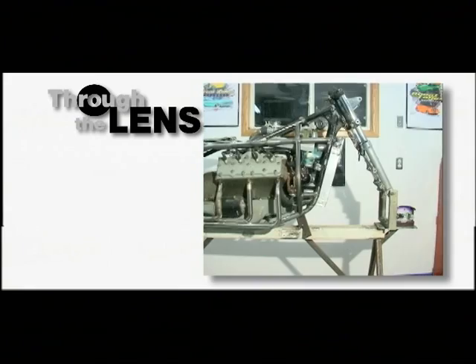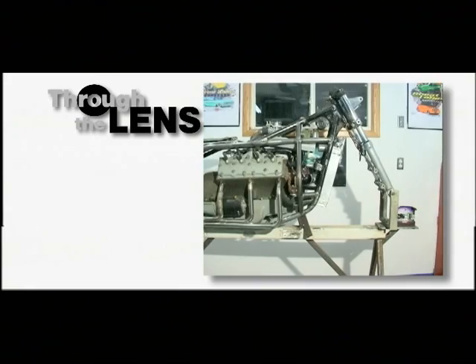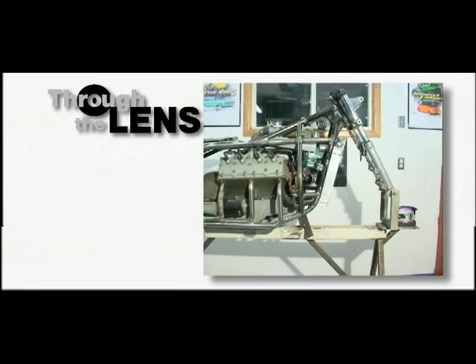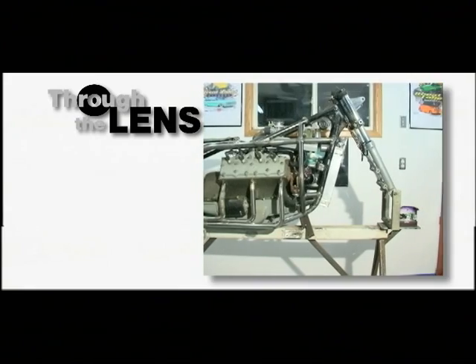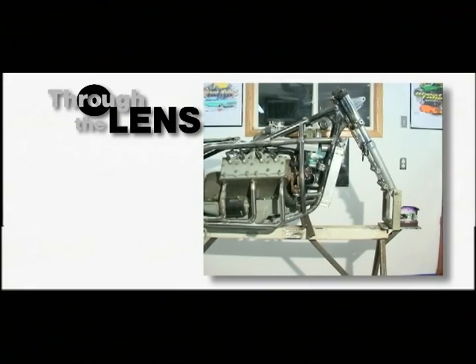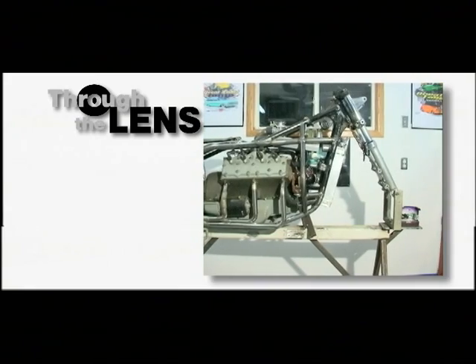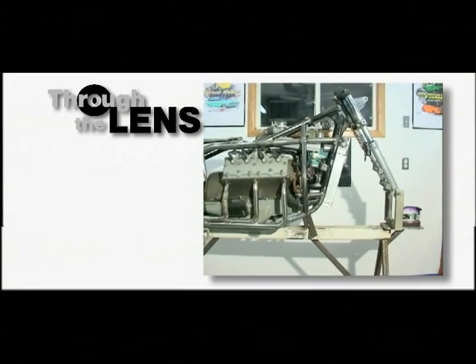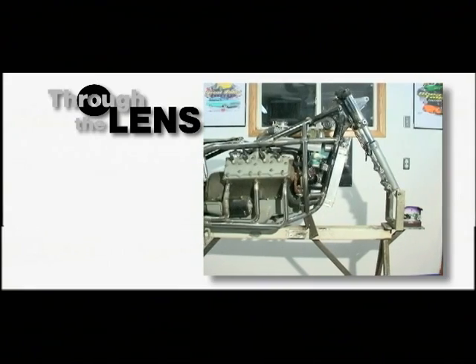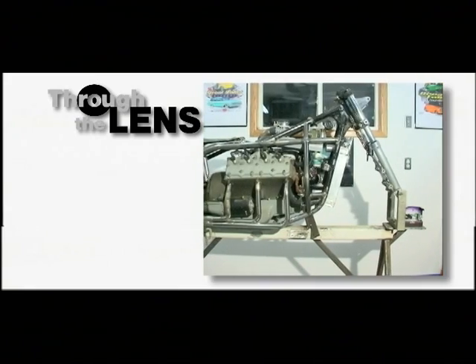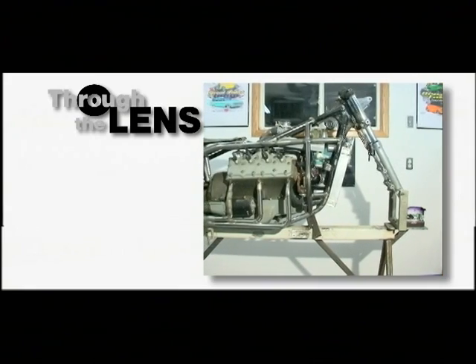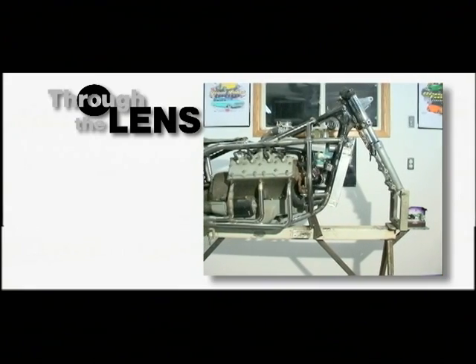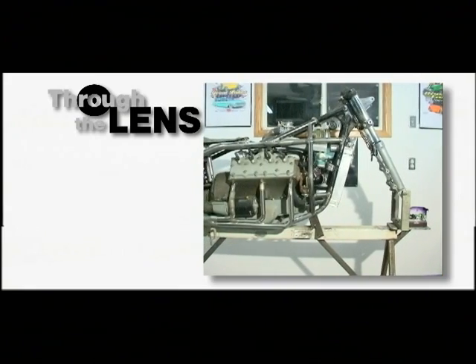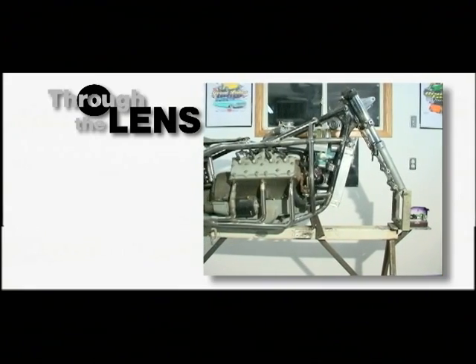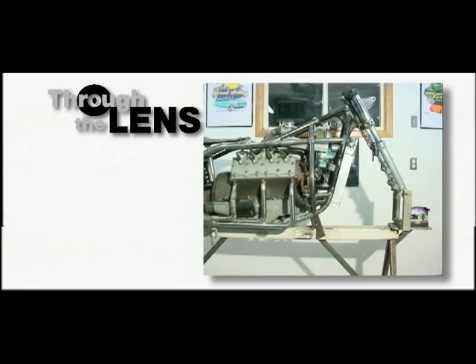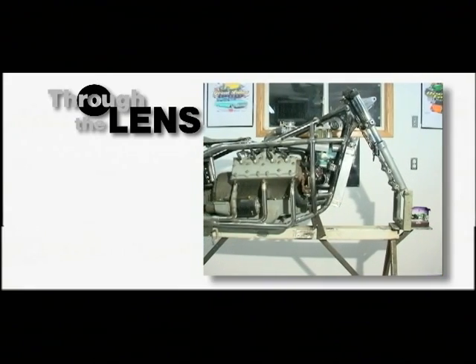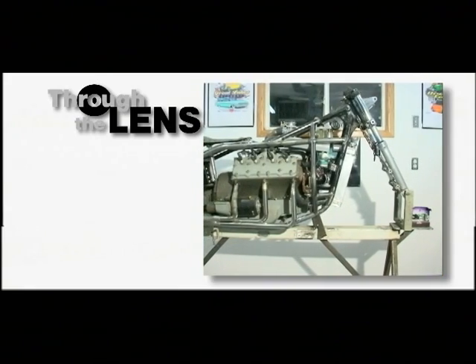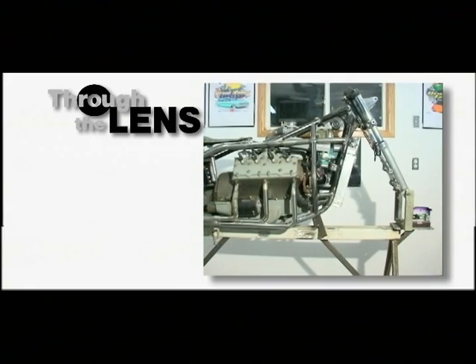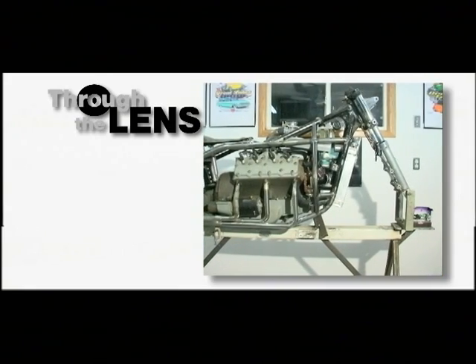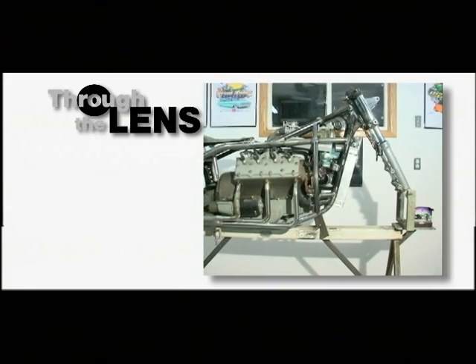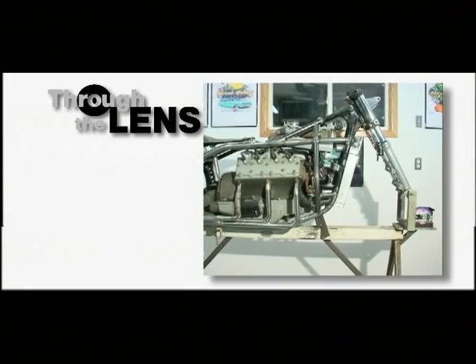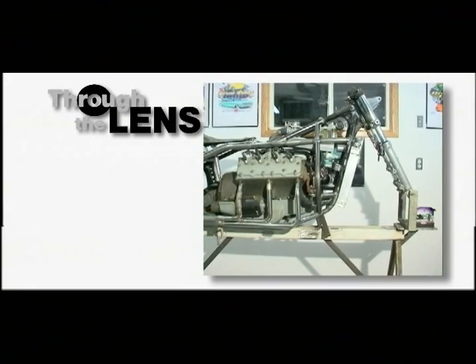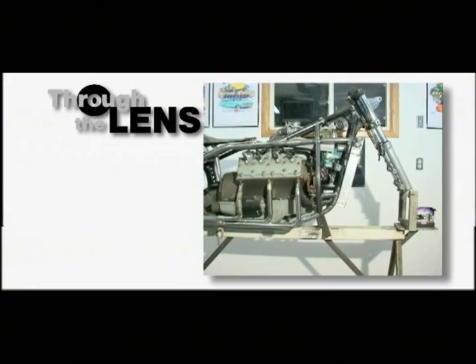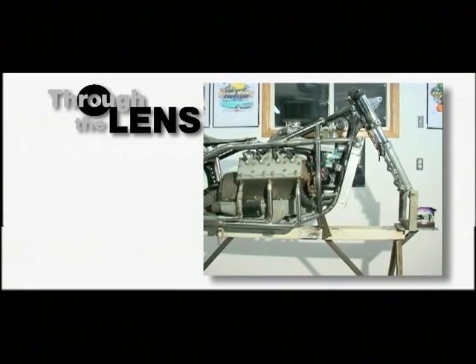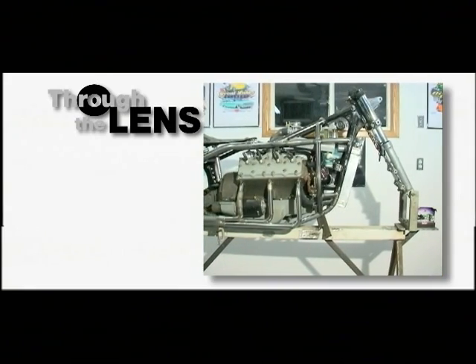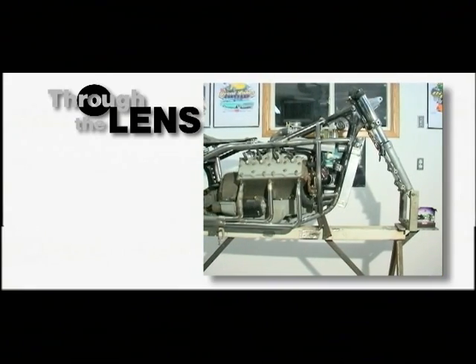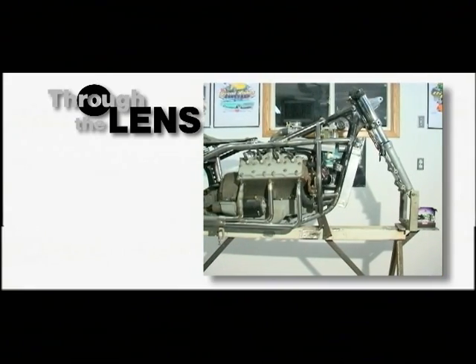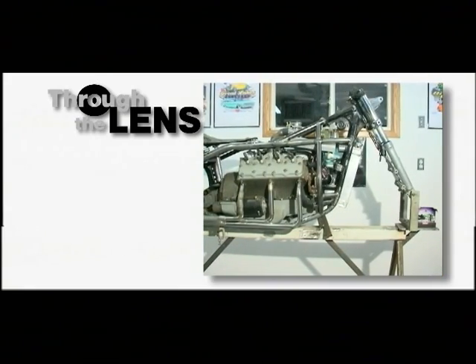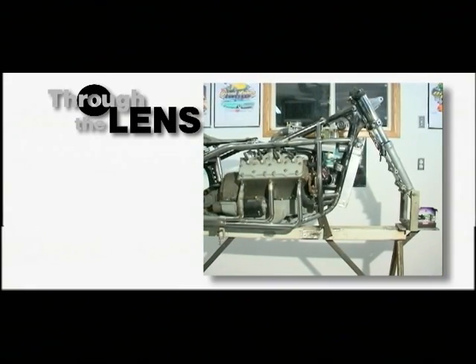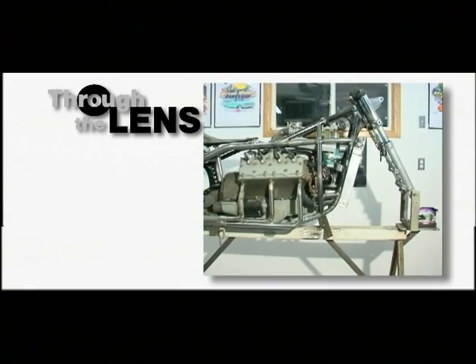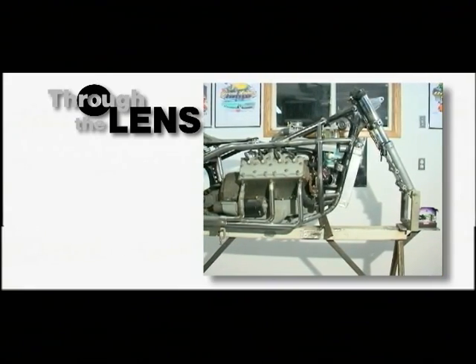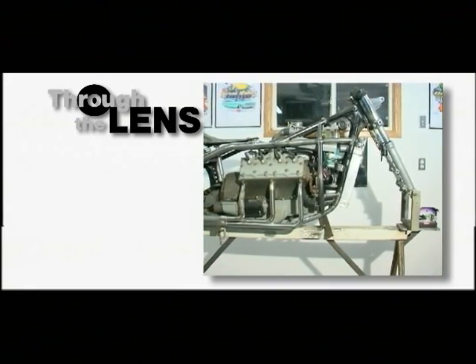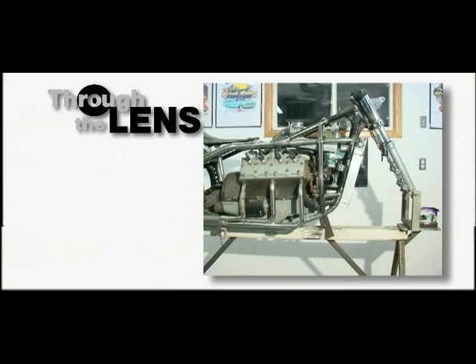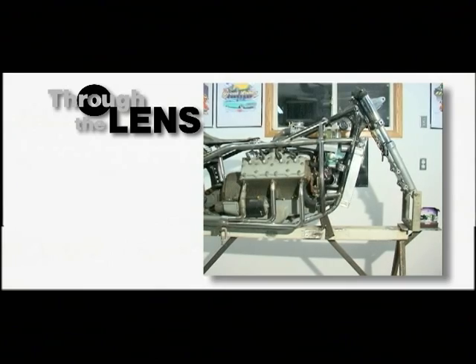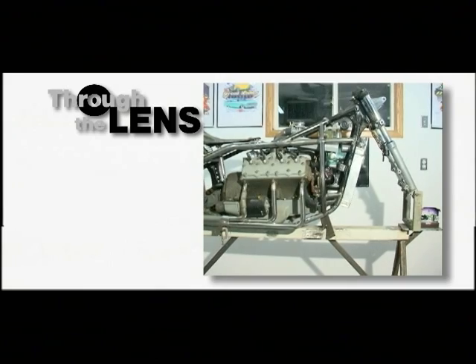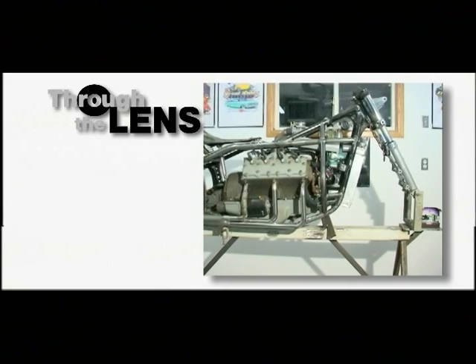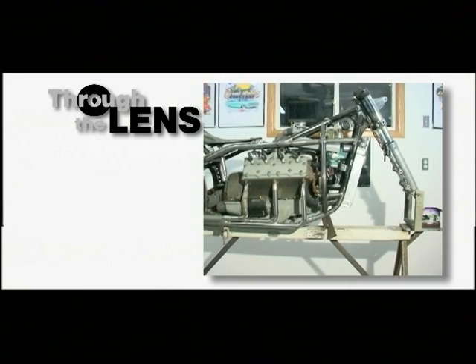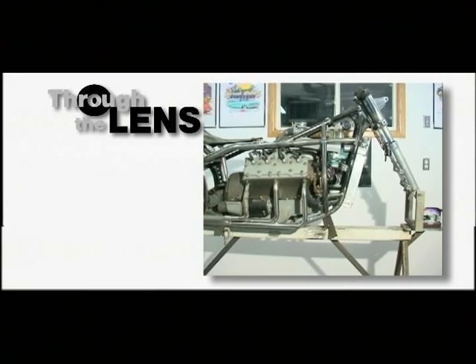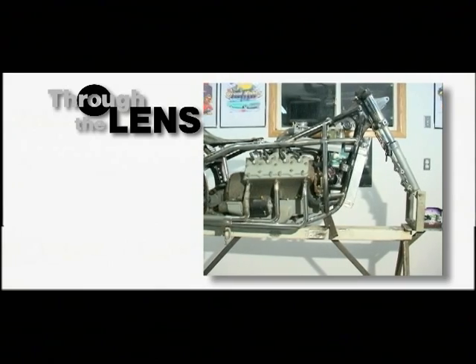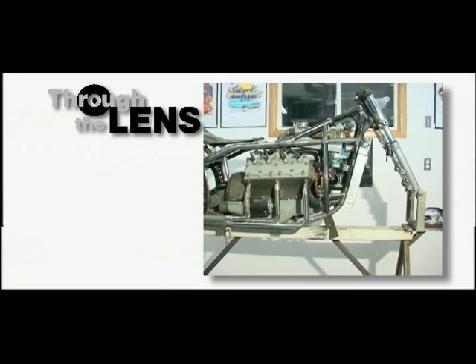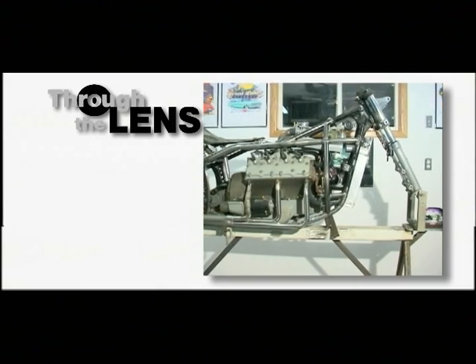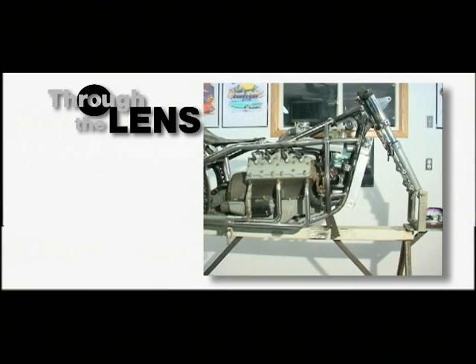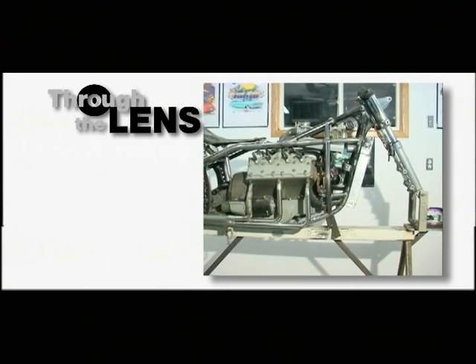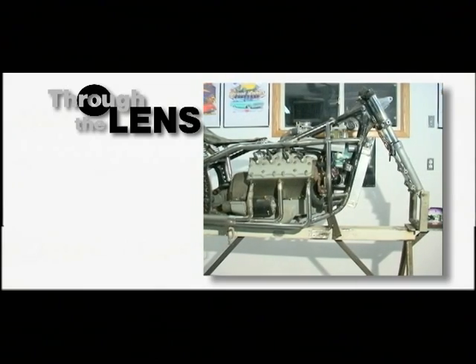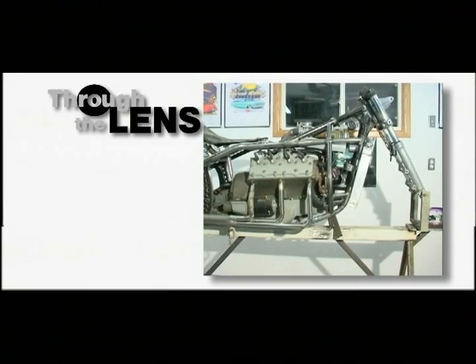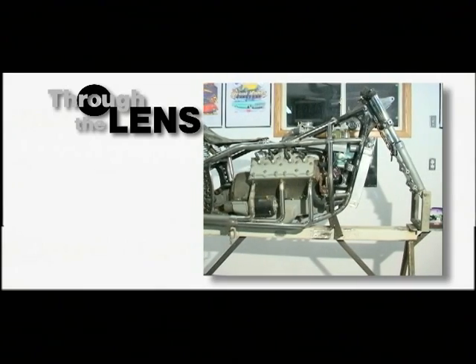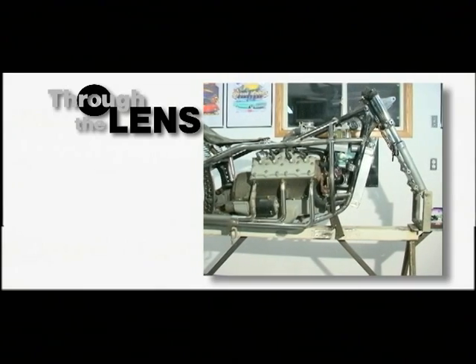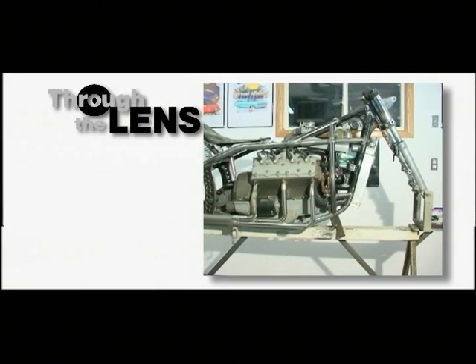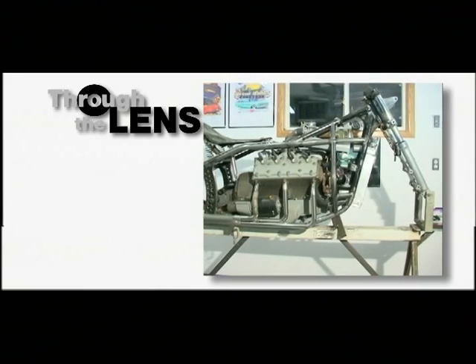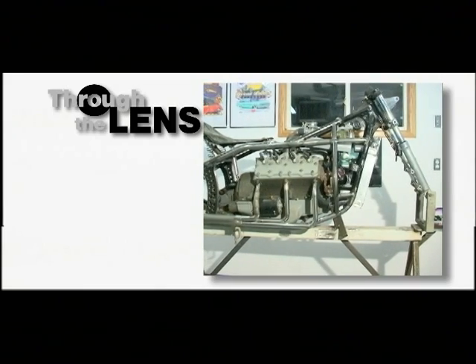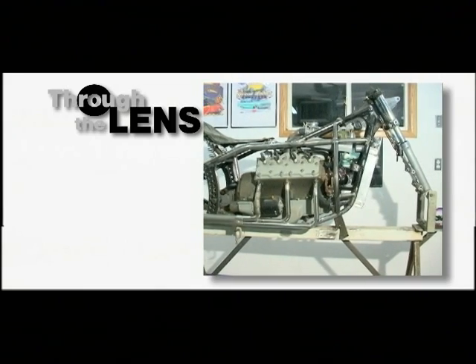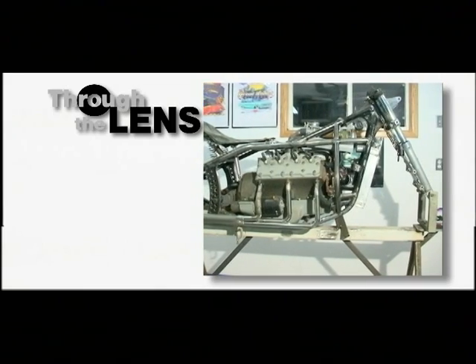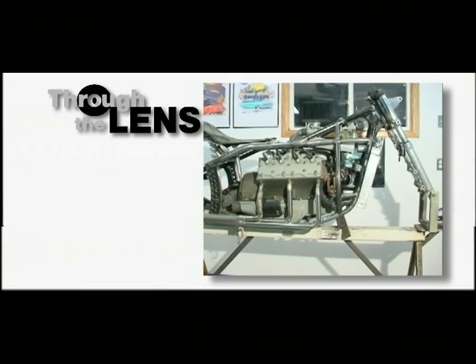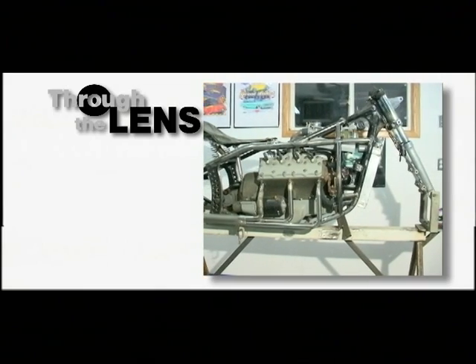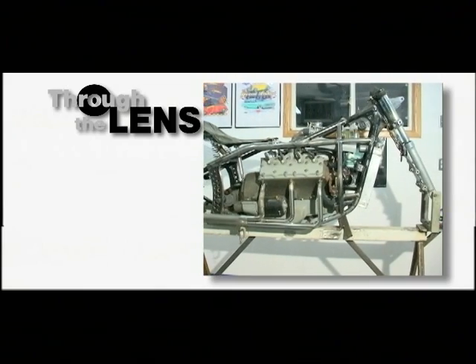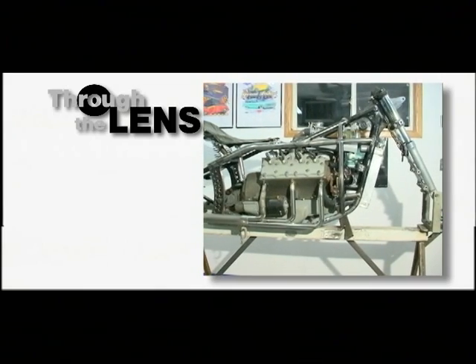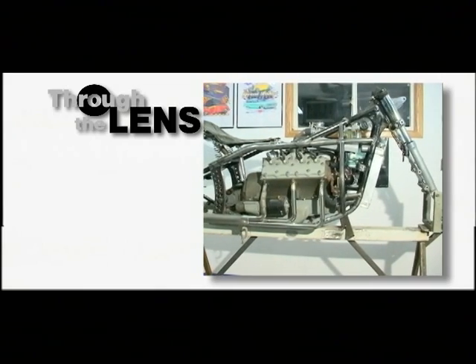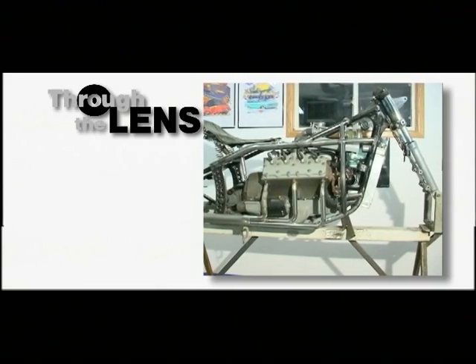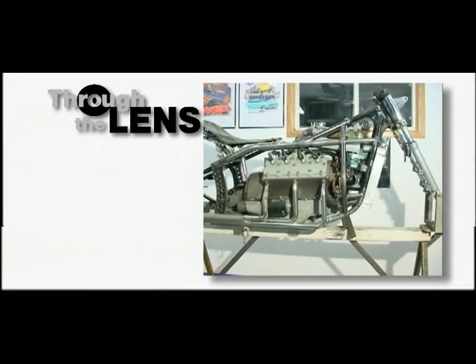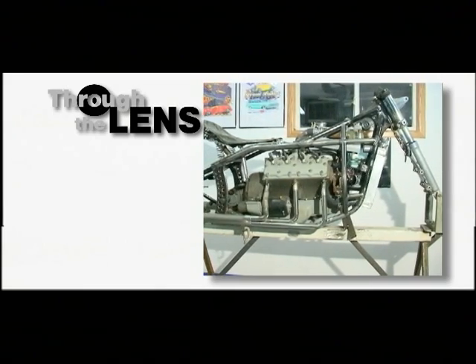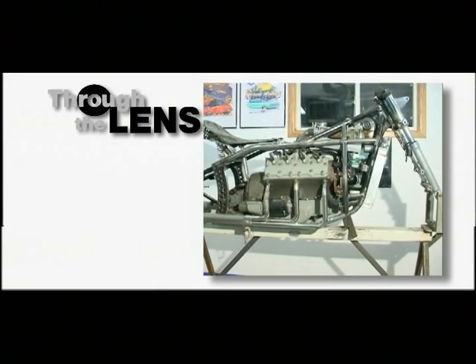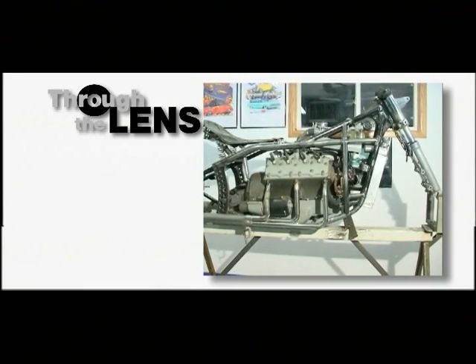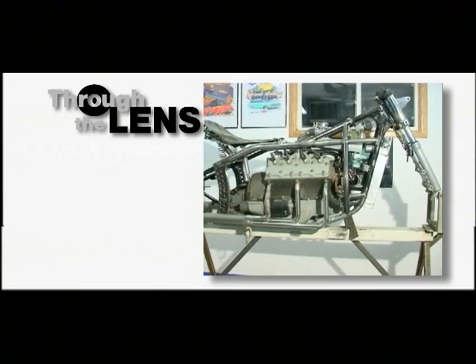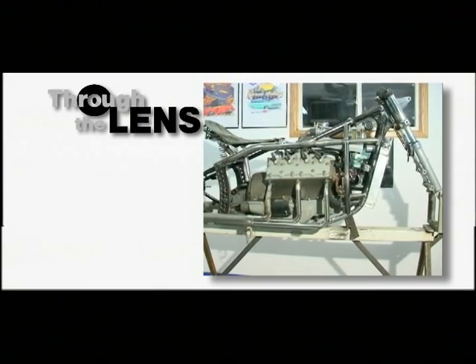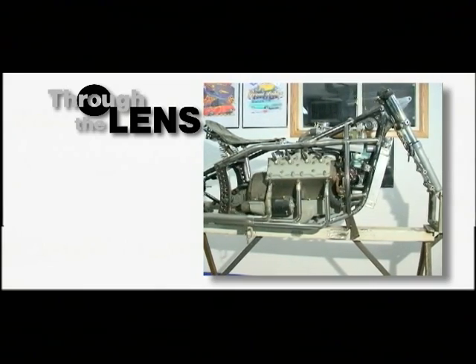Building a motorcycle comprised of a lot of car parts, along with the leftover Harley-Davidson parts and Honda.